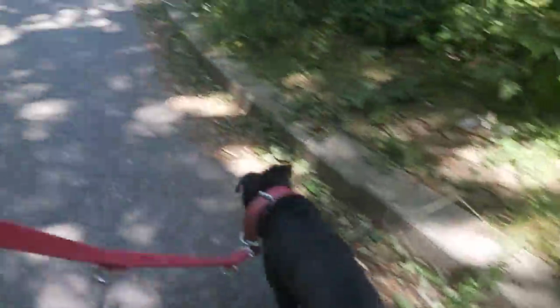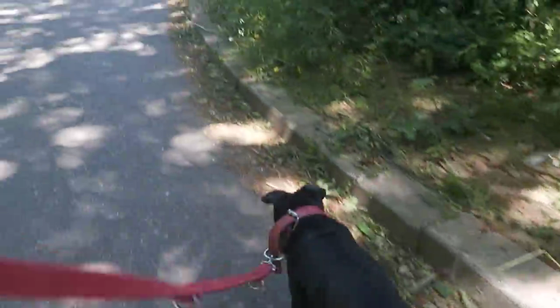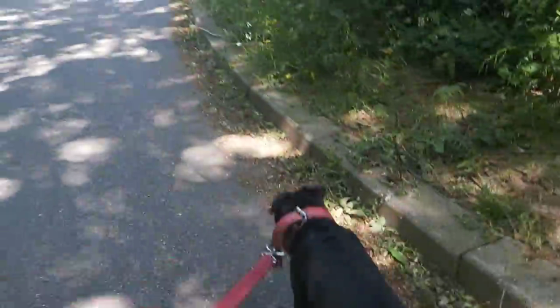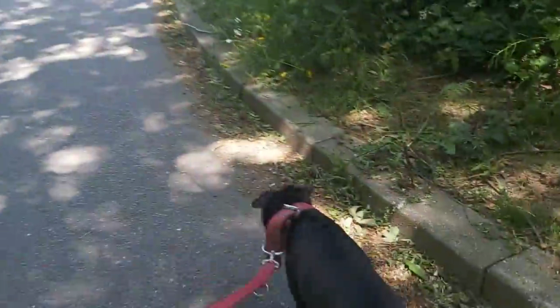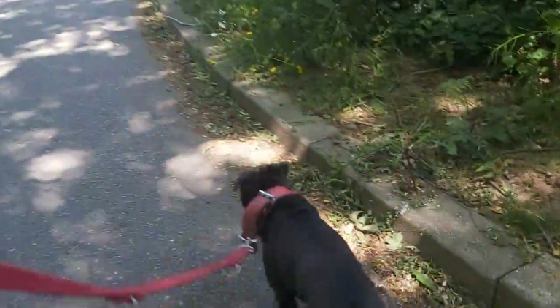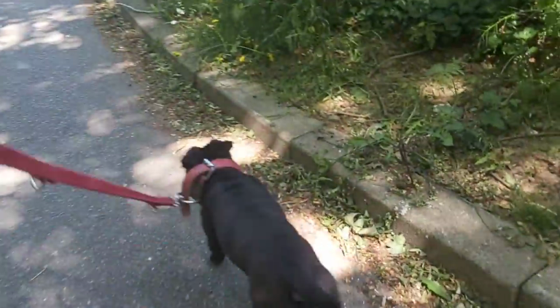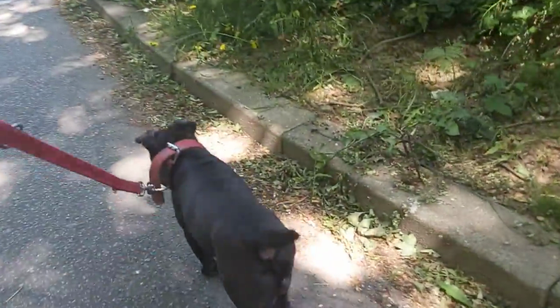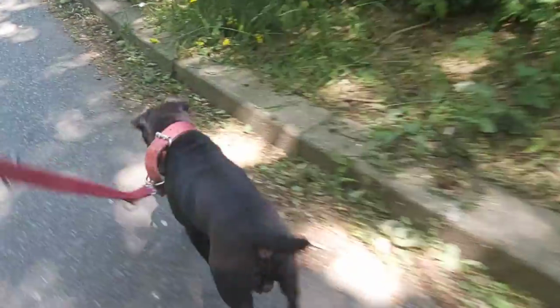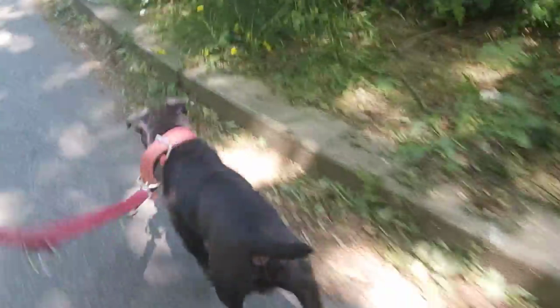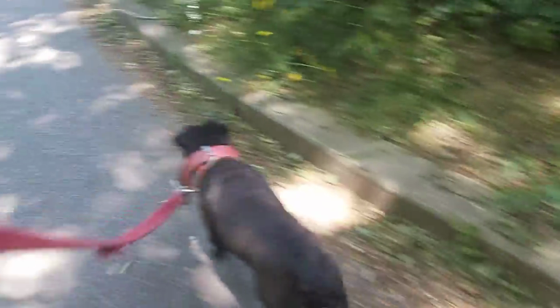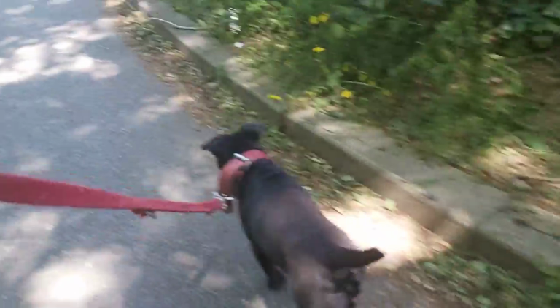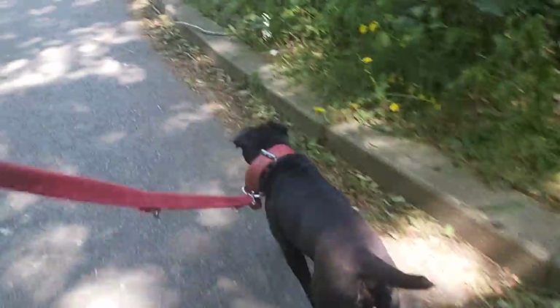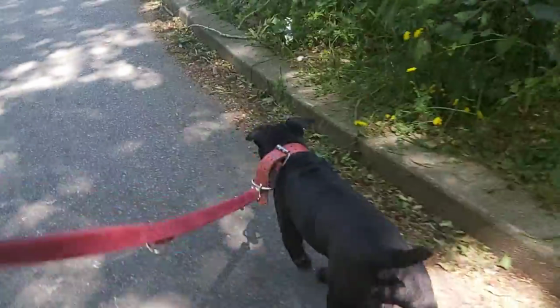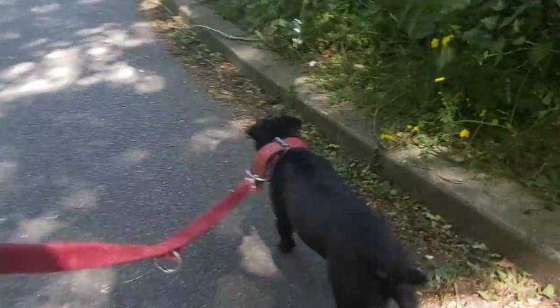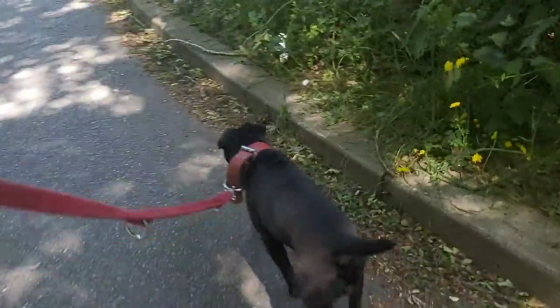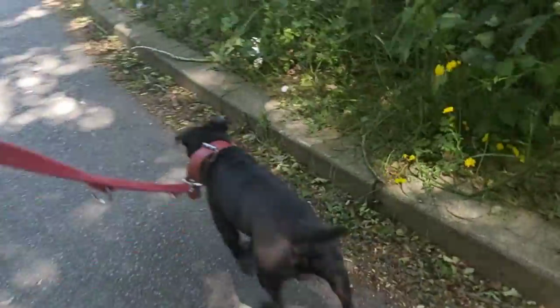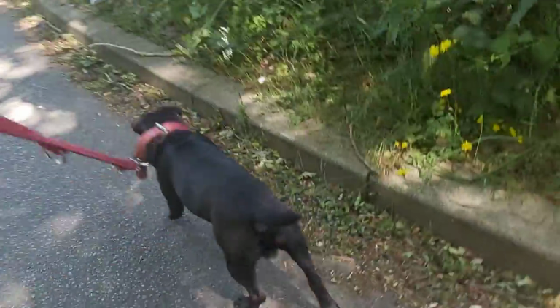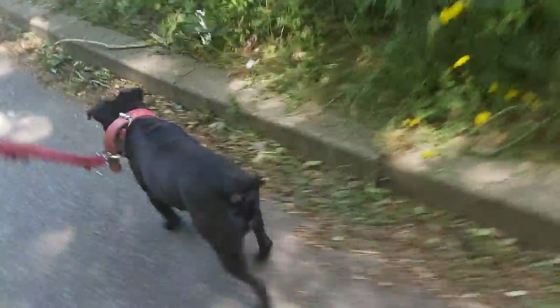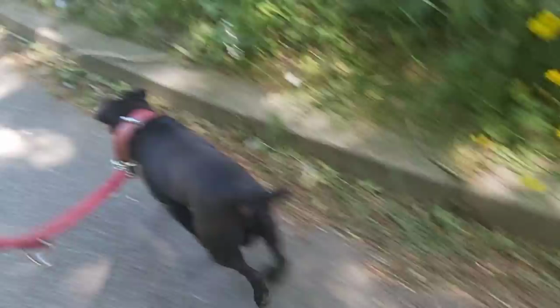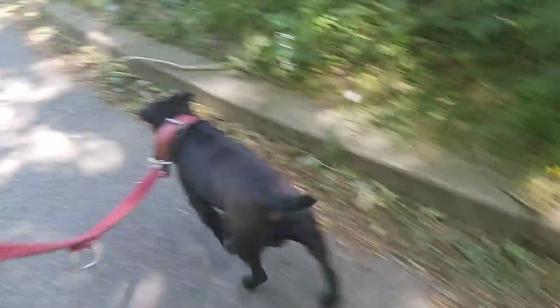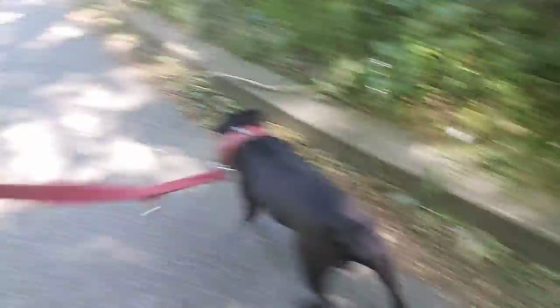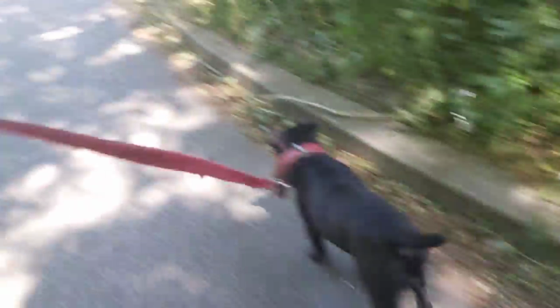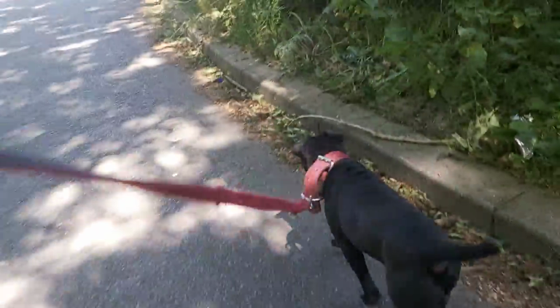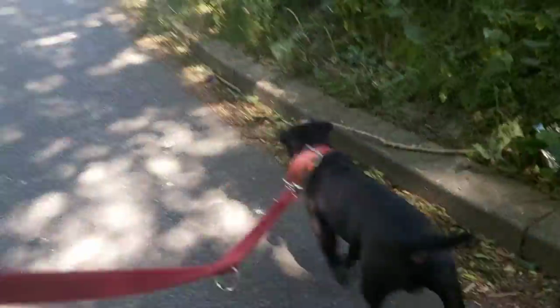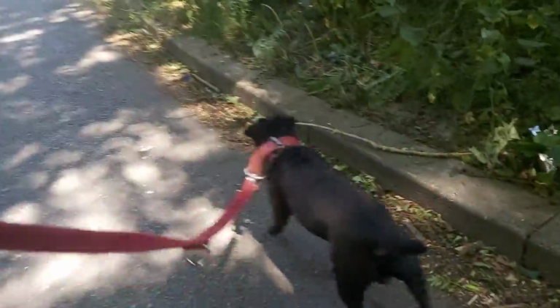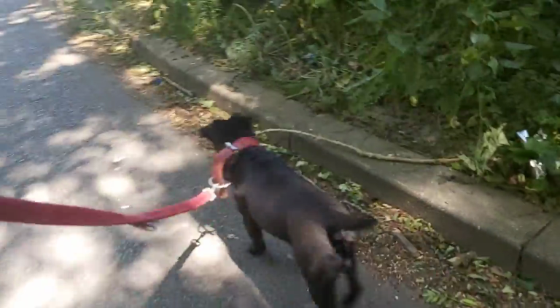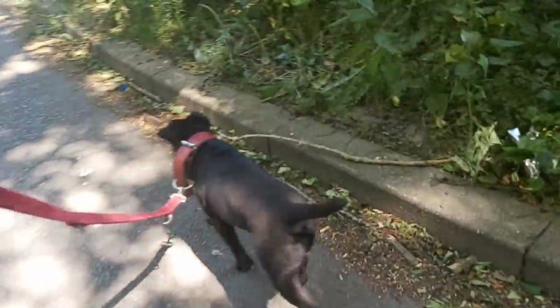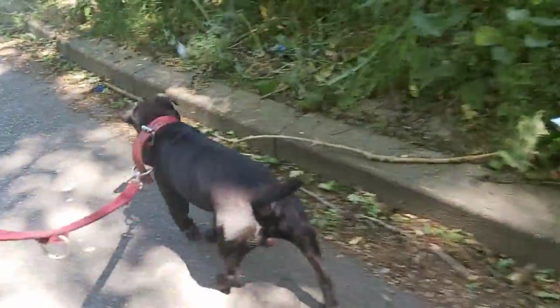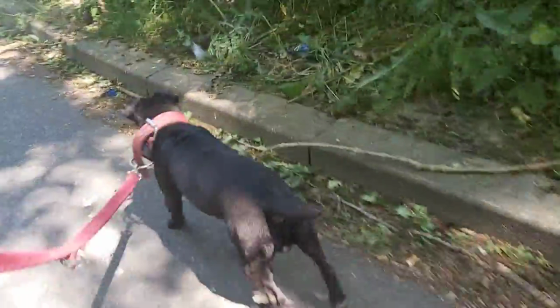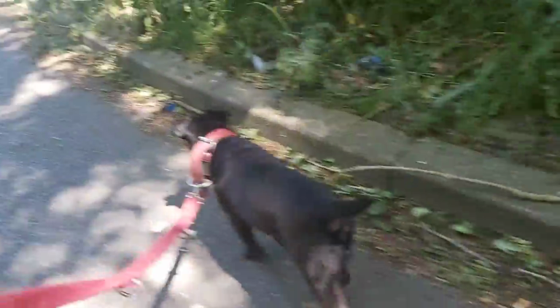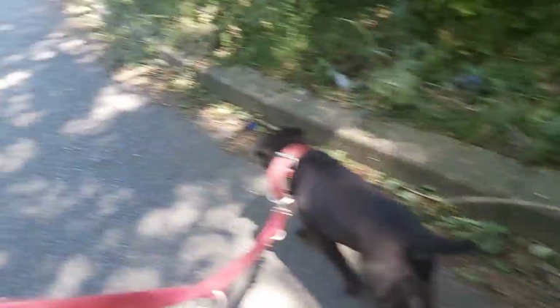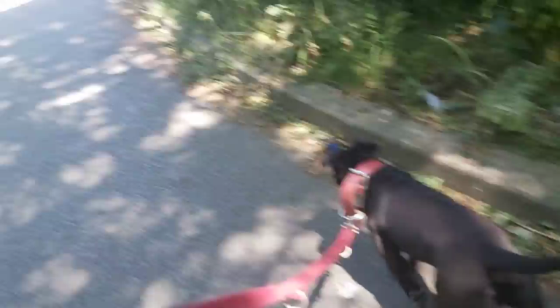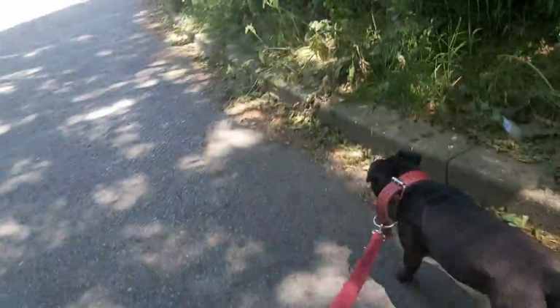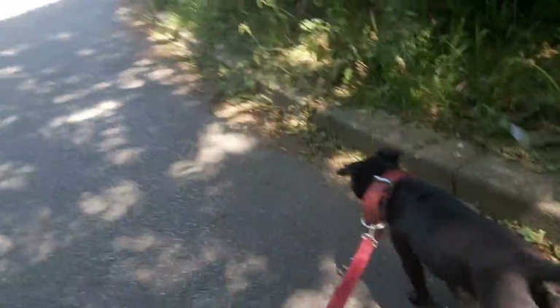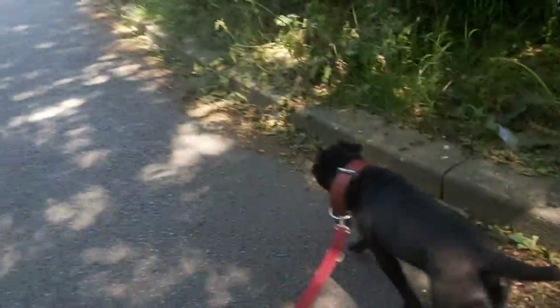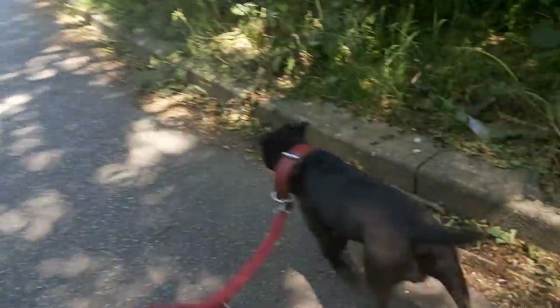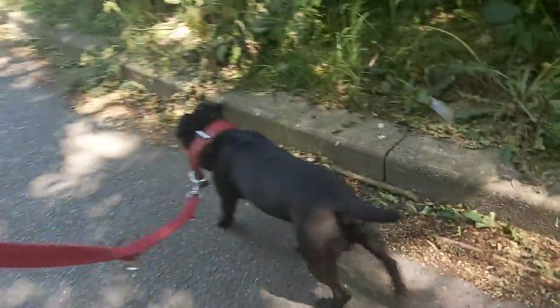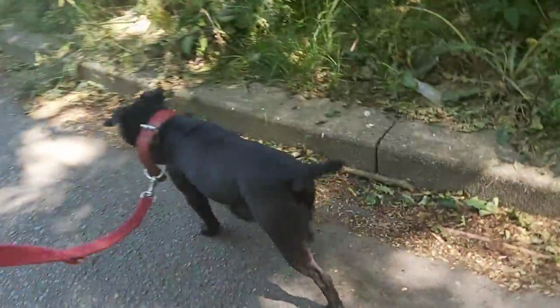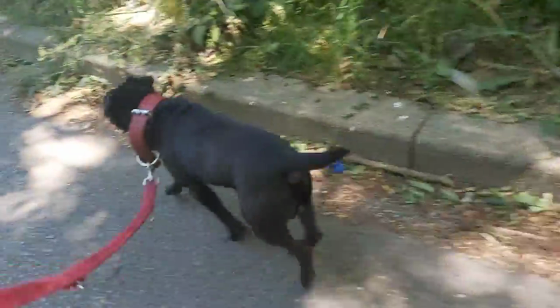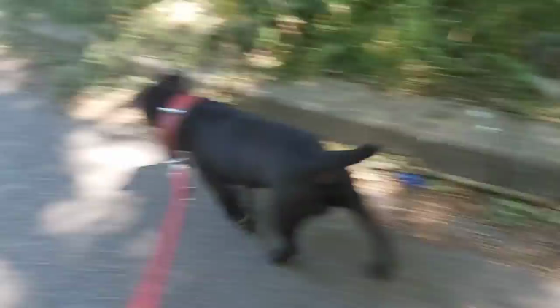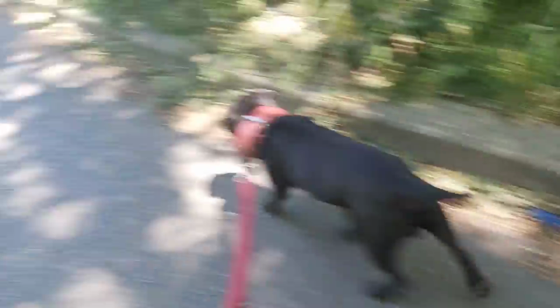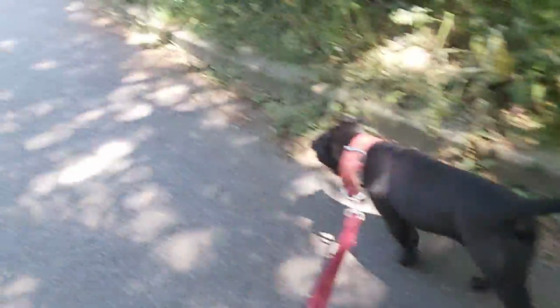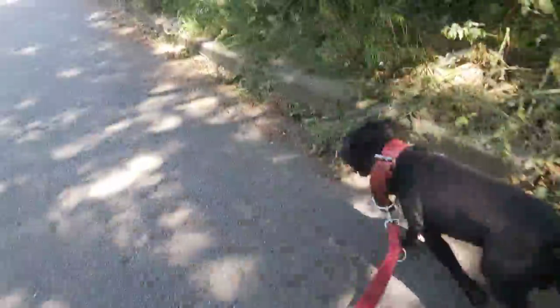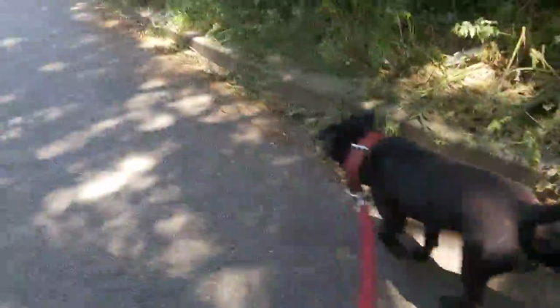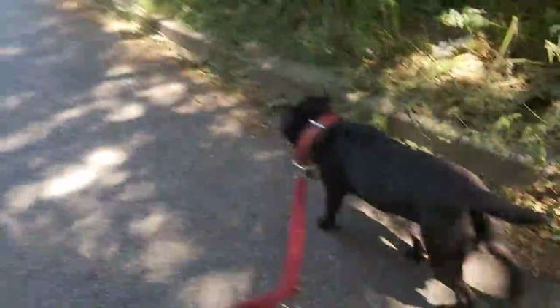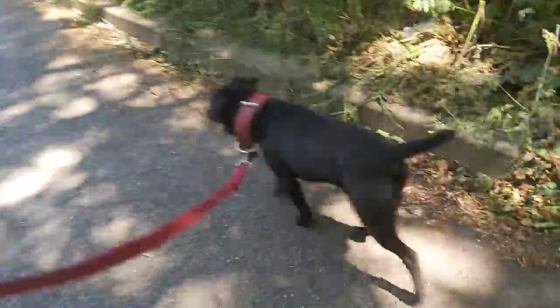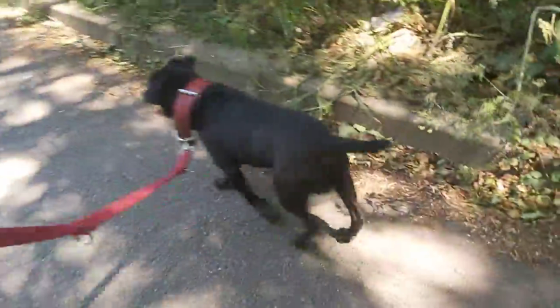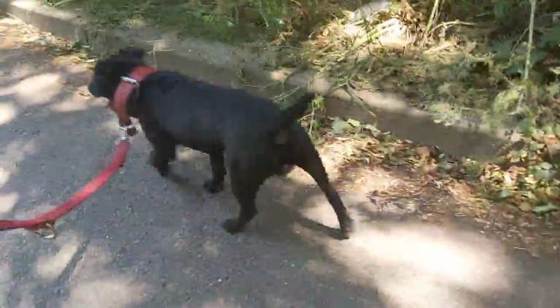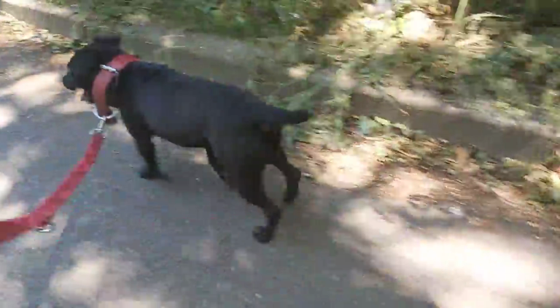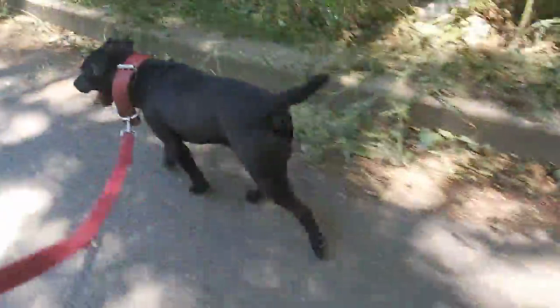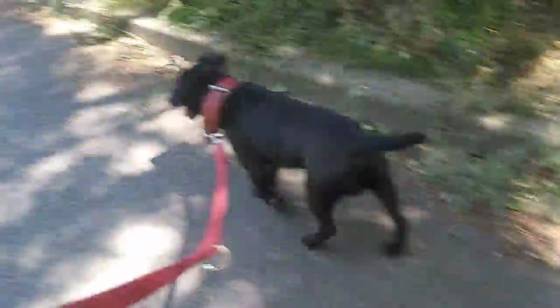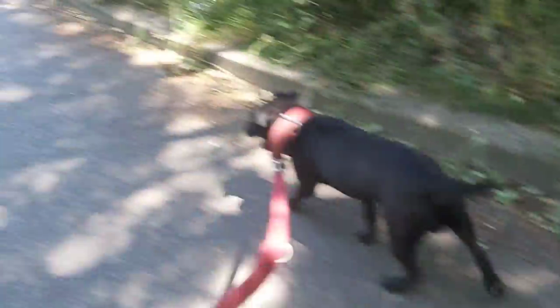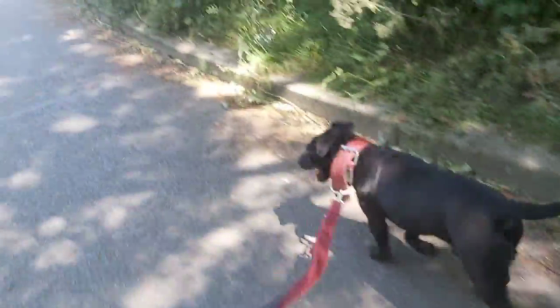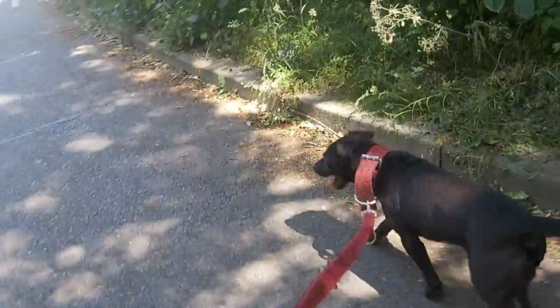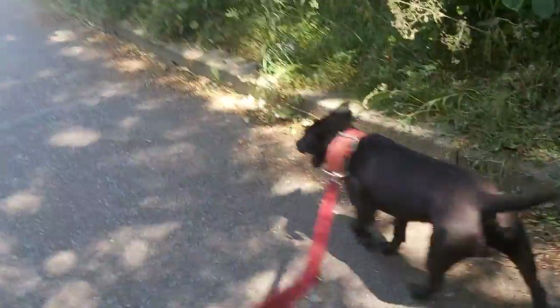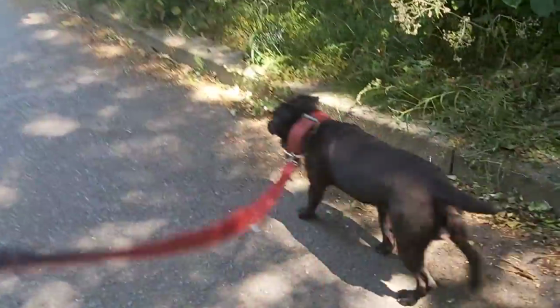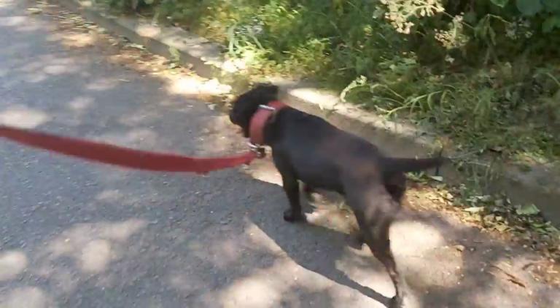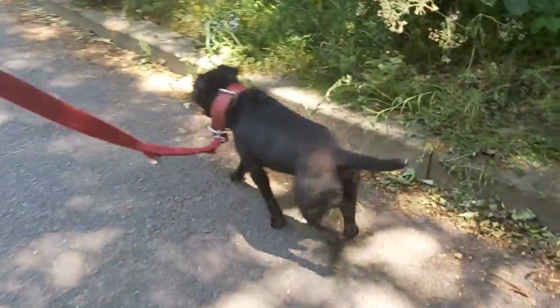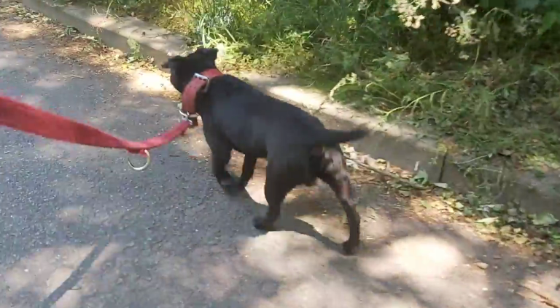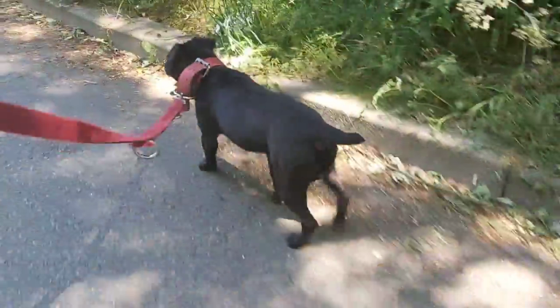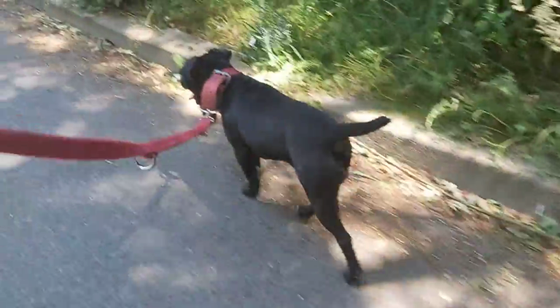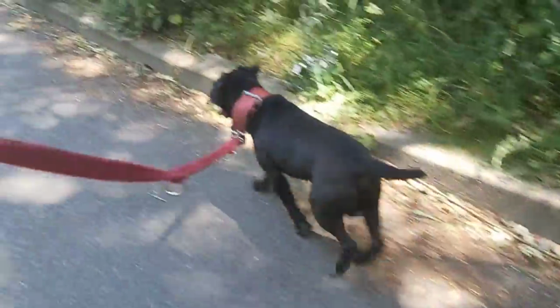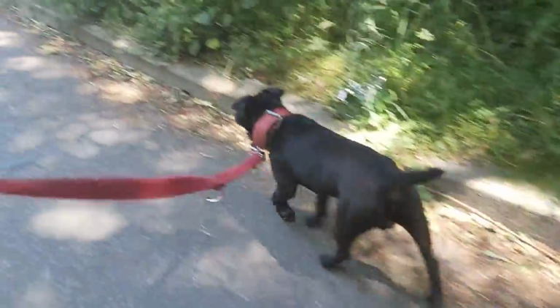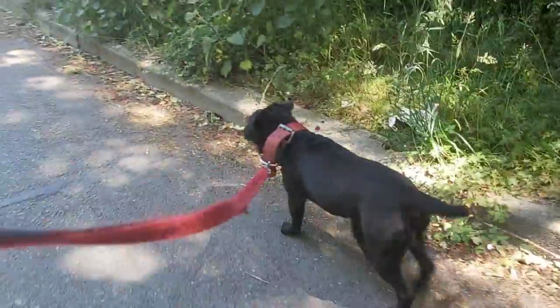I really like the Malinois and the Dutch Shepherd of performance lines. But remember — if you want to use such a dog, you need to be committed to it. It's a complete lifestyle, not just a pet.